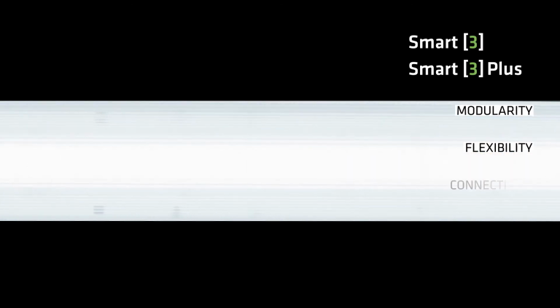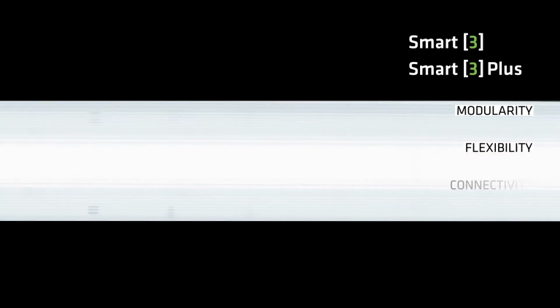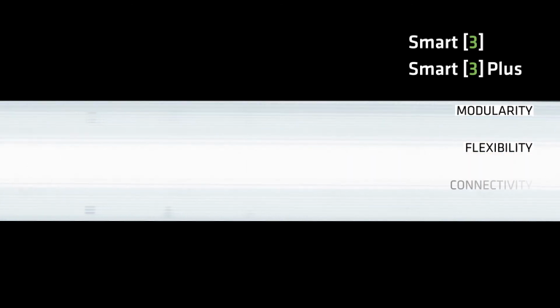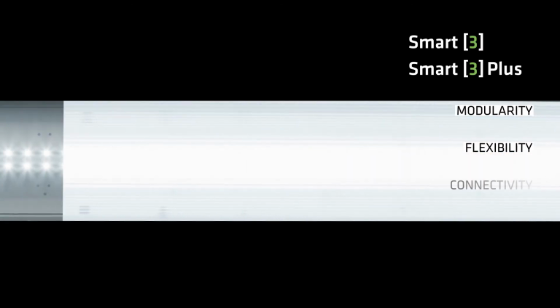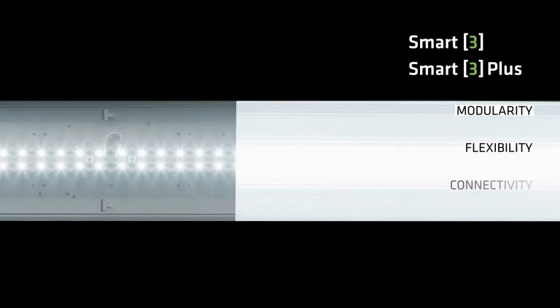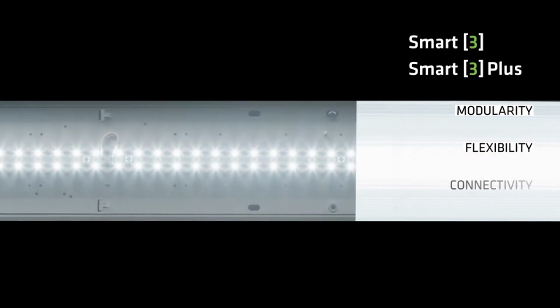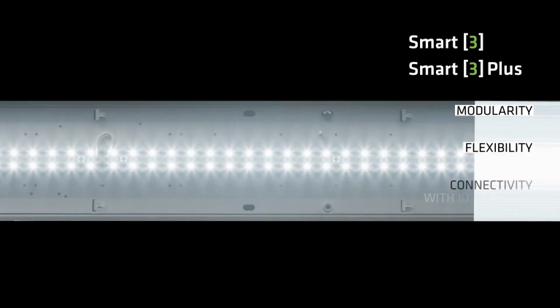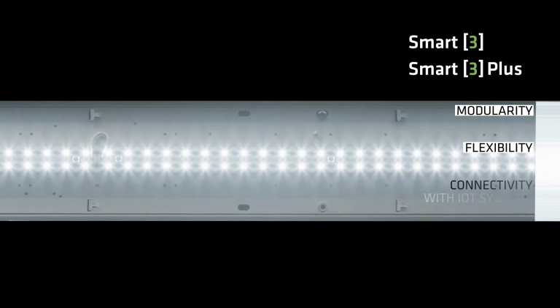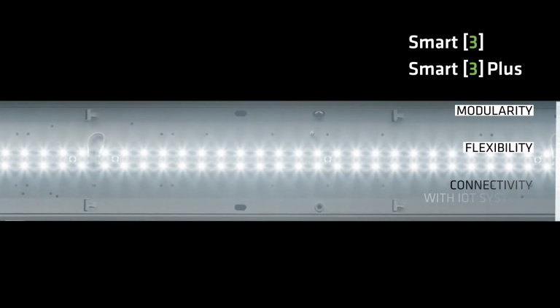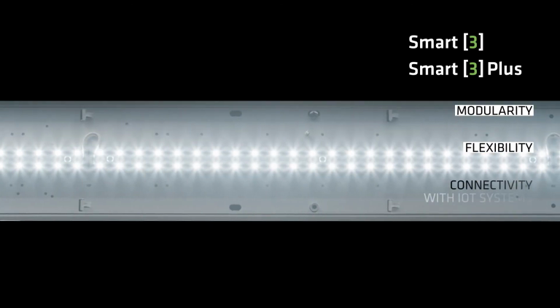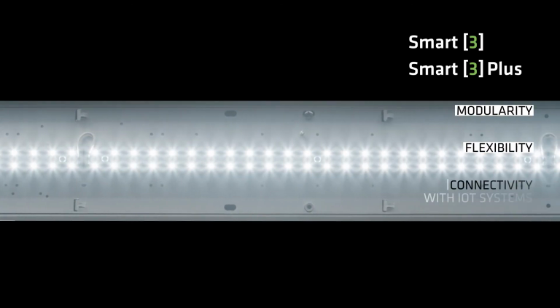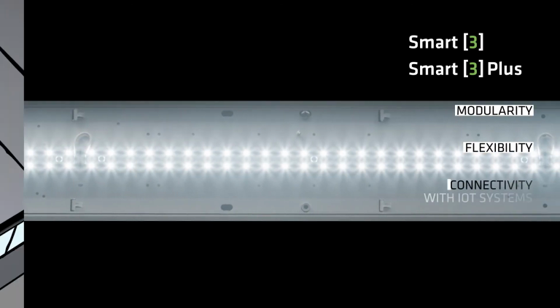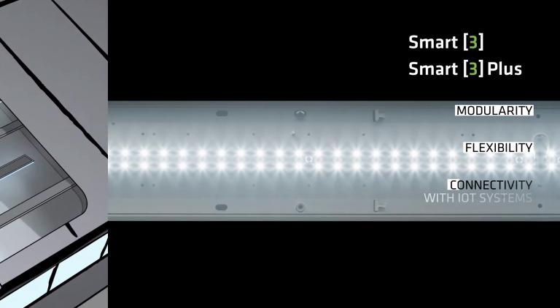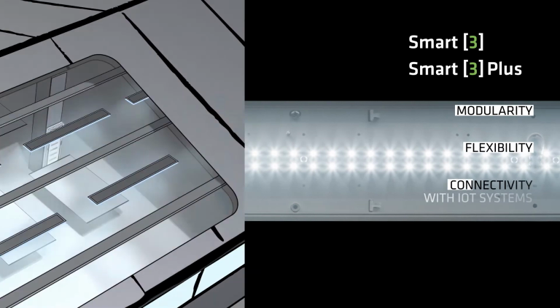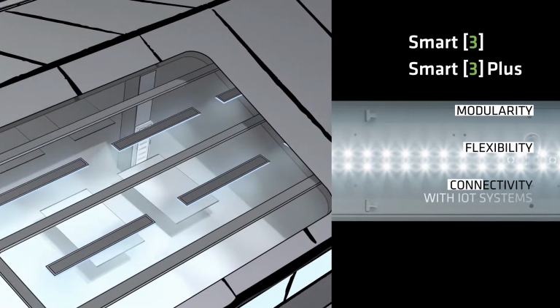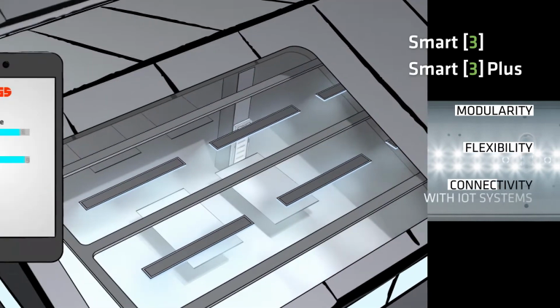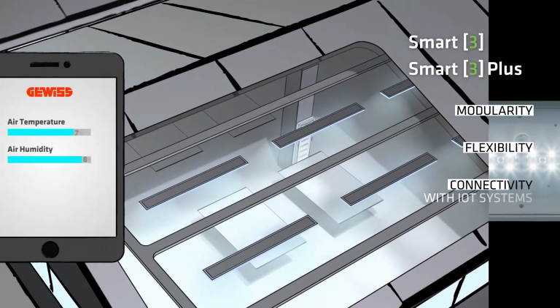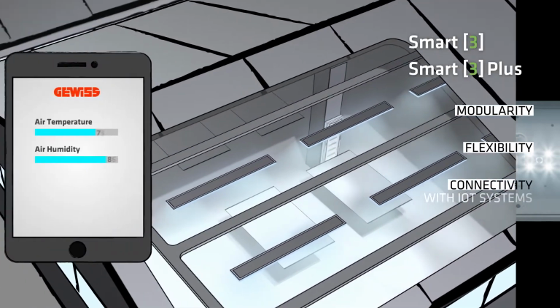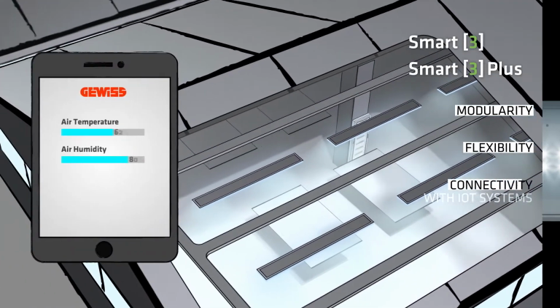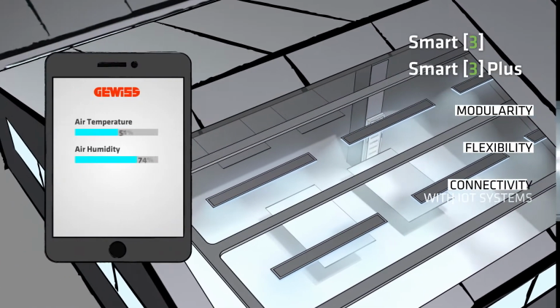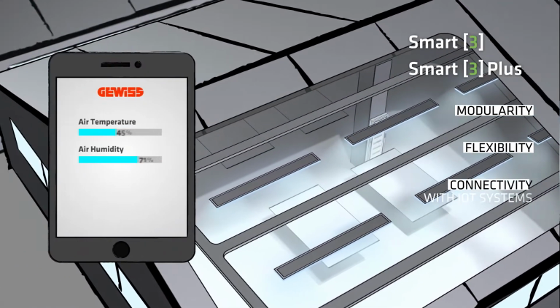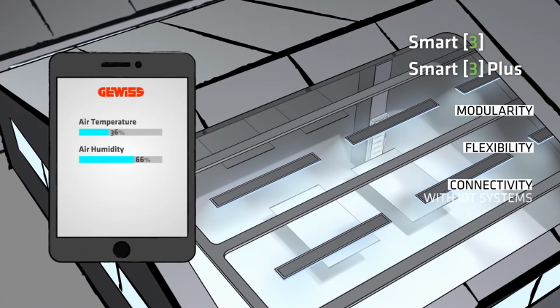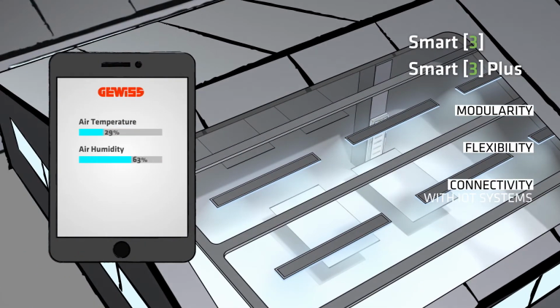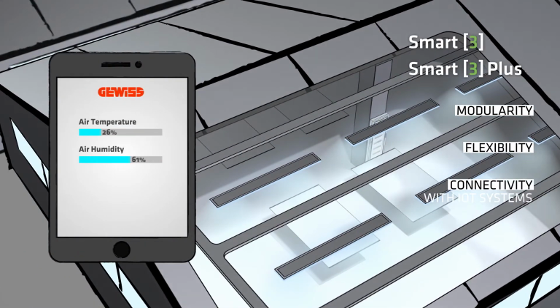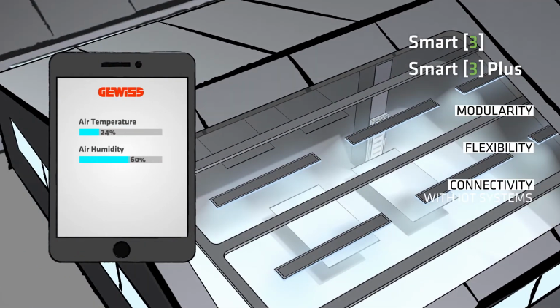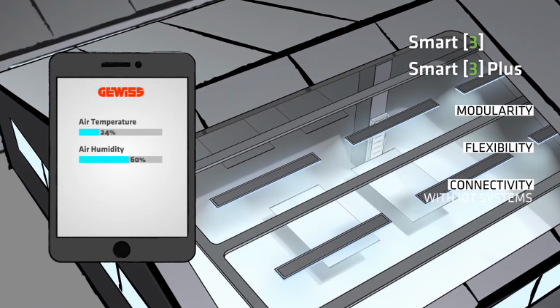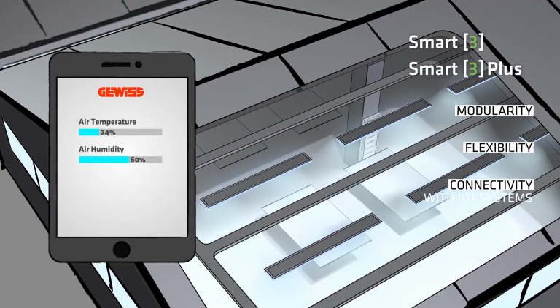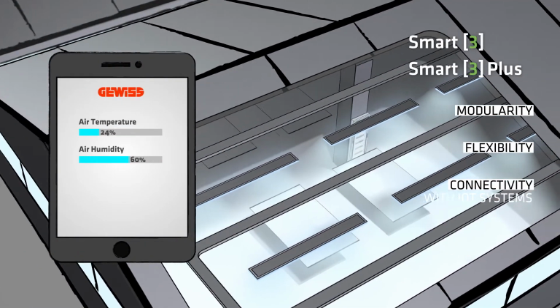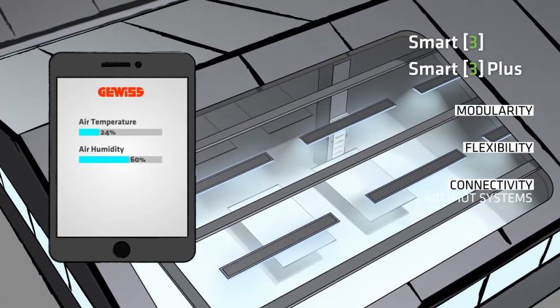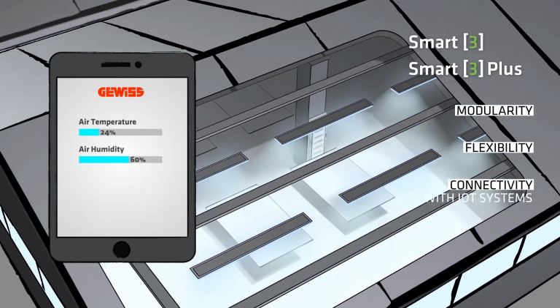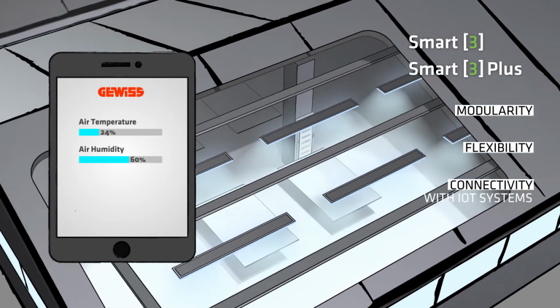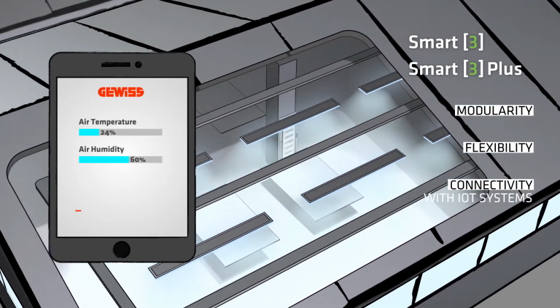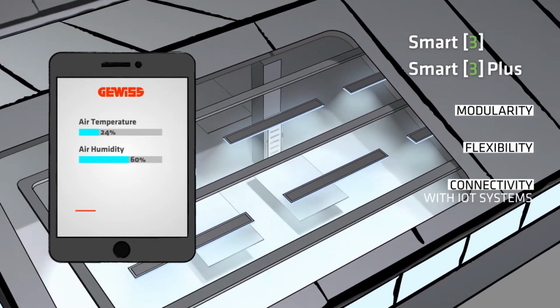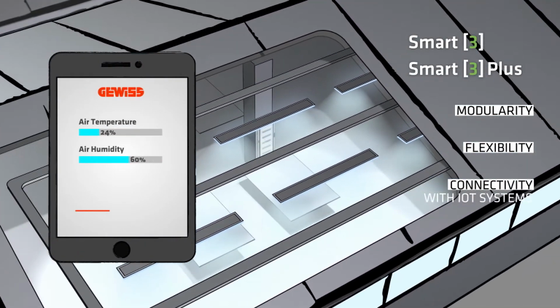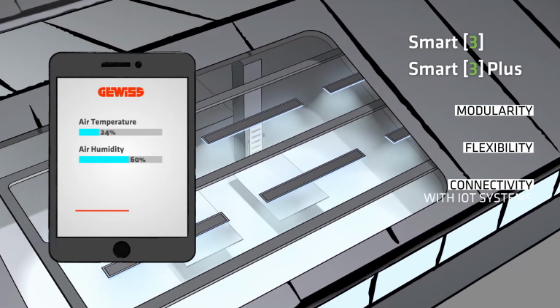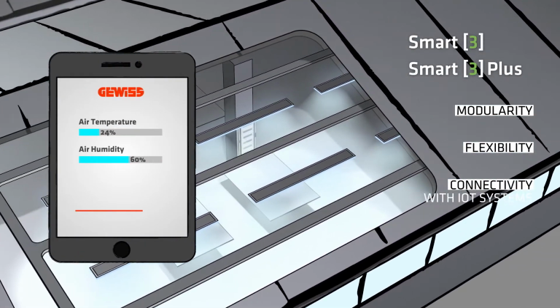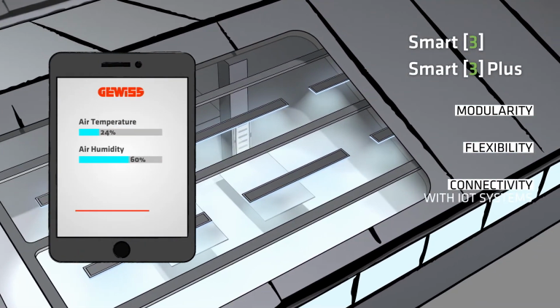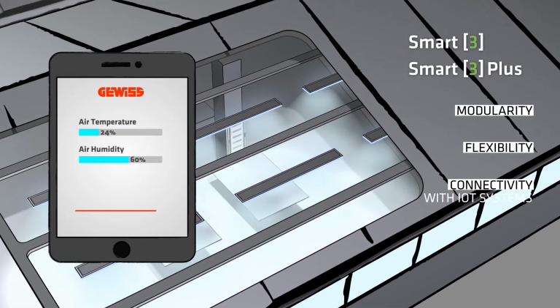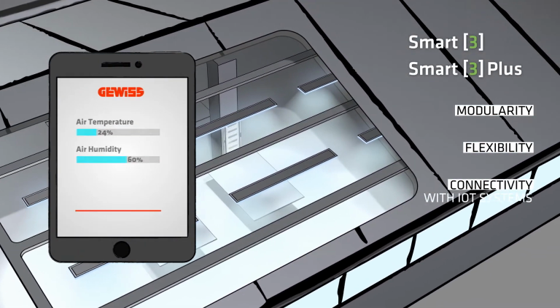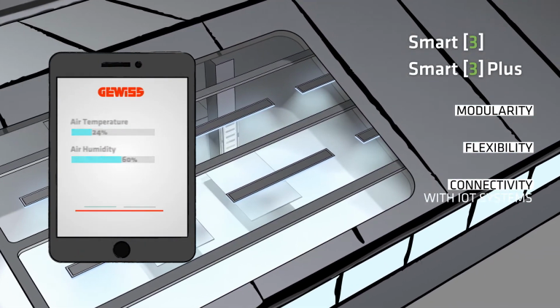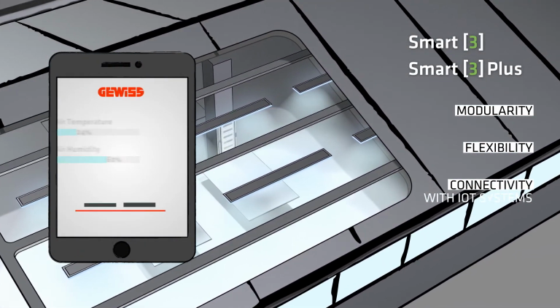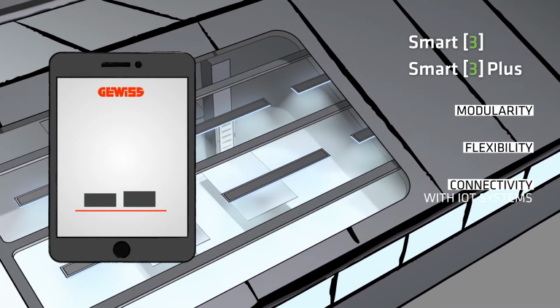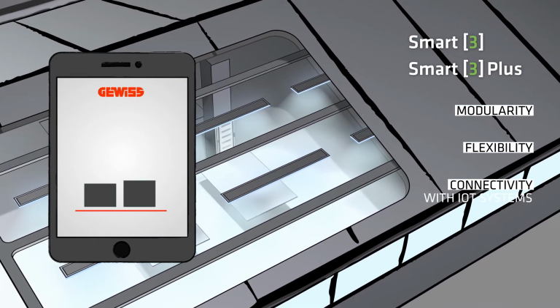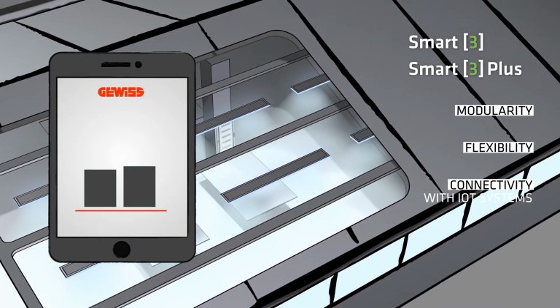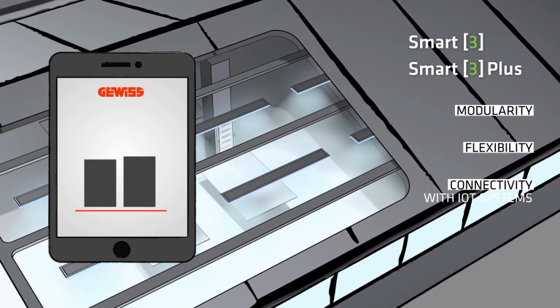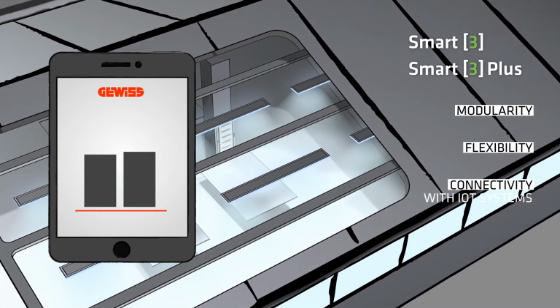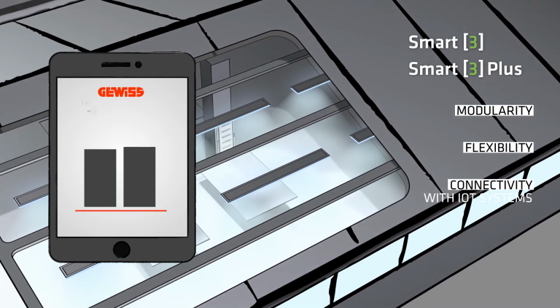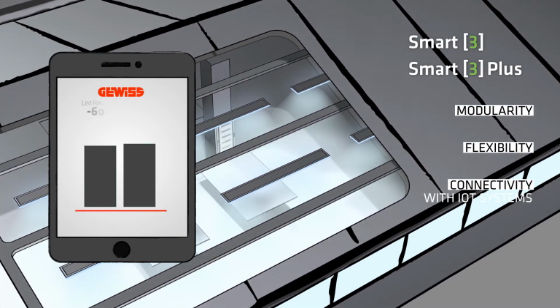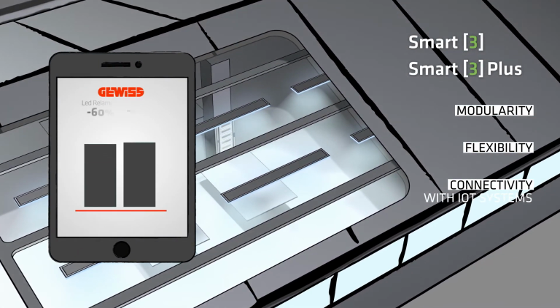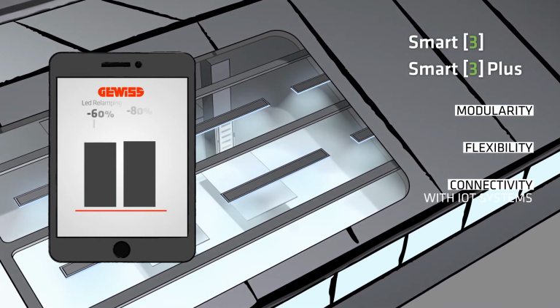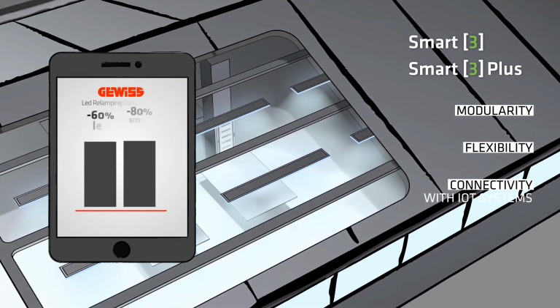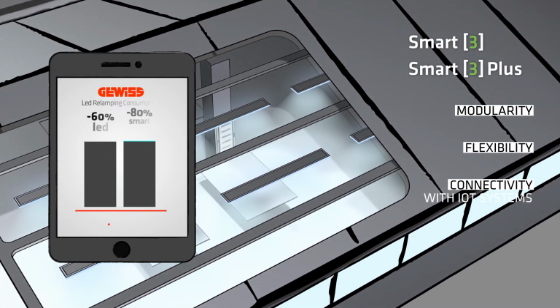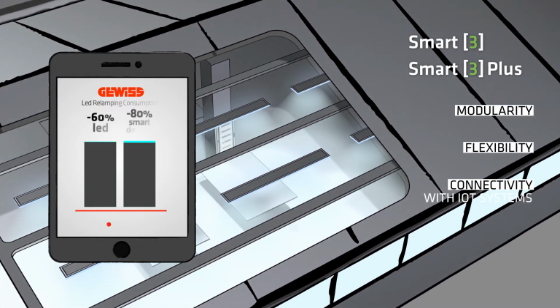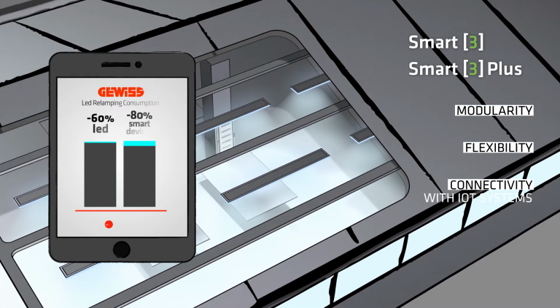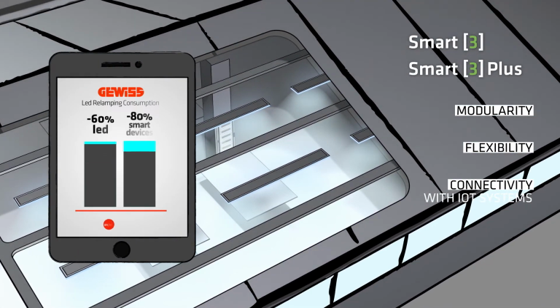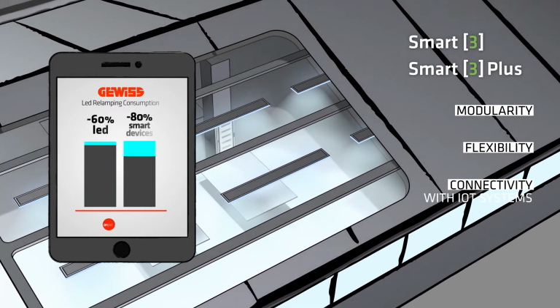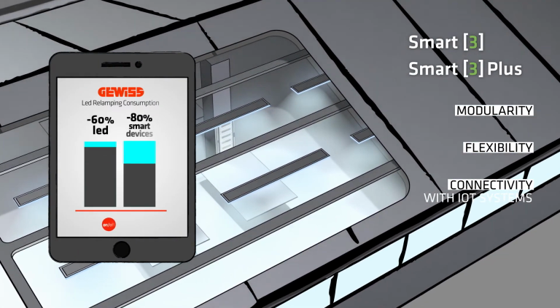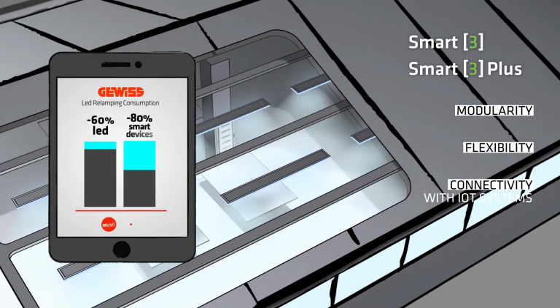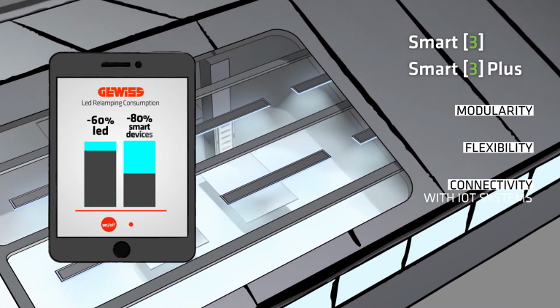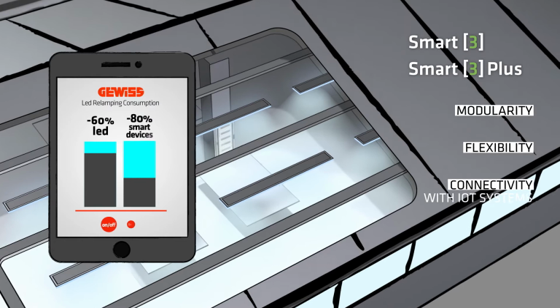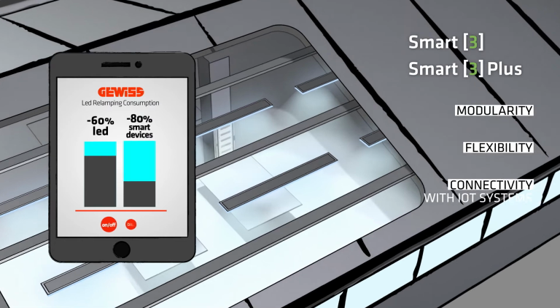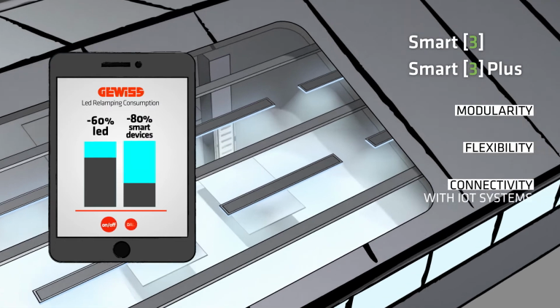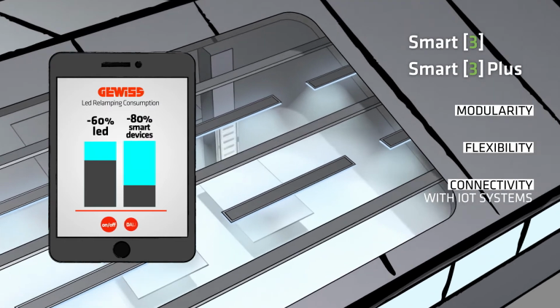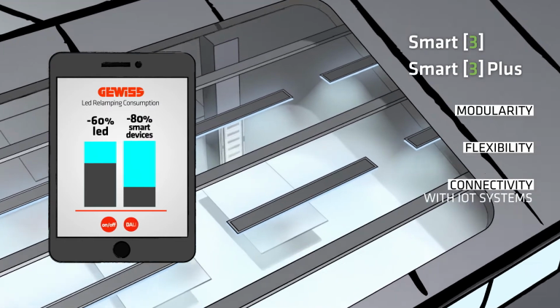Connectivity, with Internet of Things systems in order to monitor consumption, on-off switching, and programming.